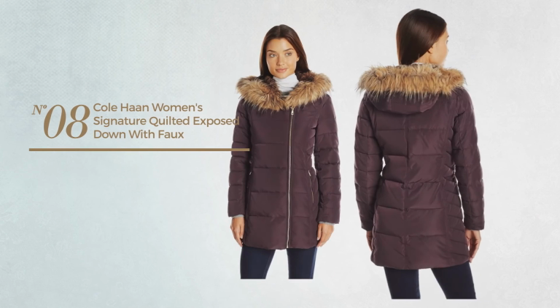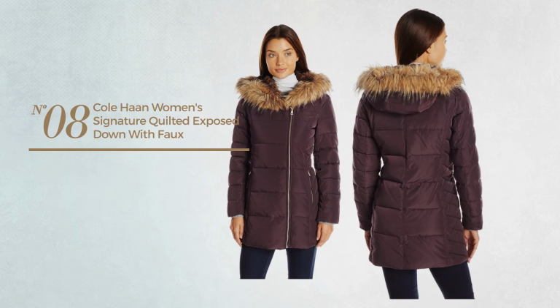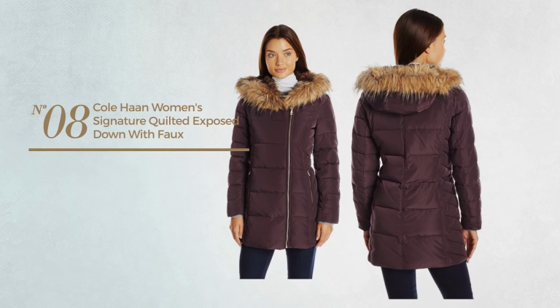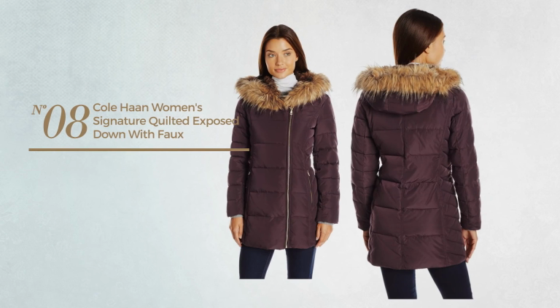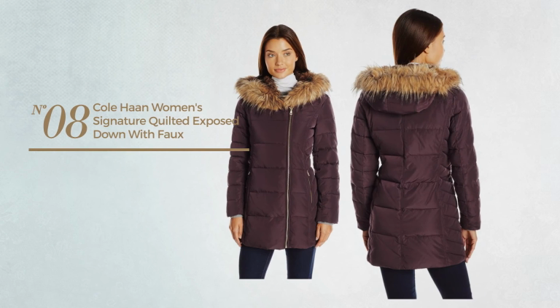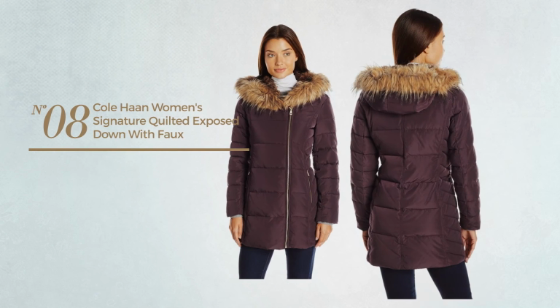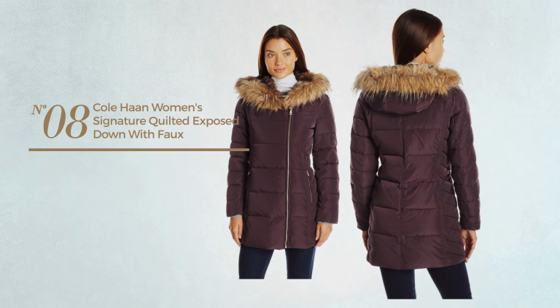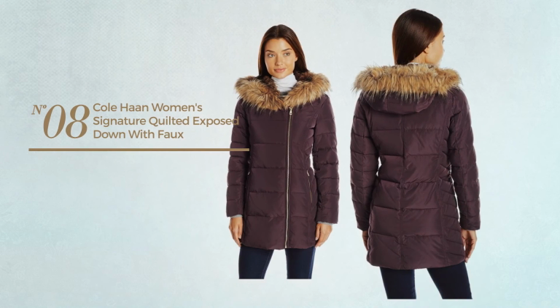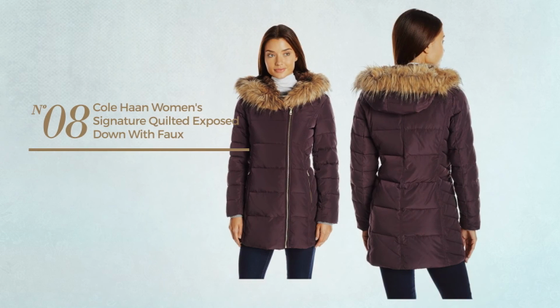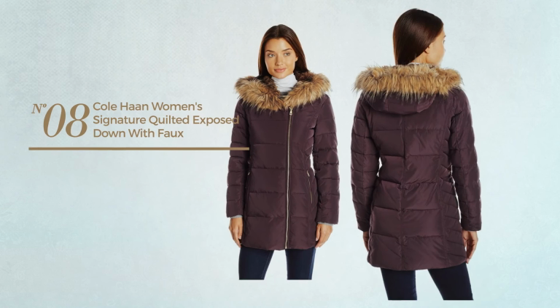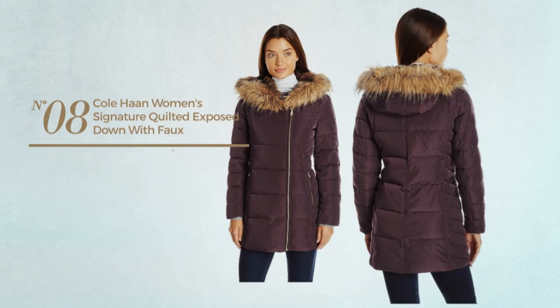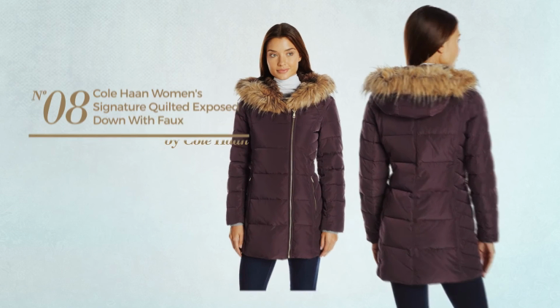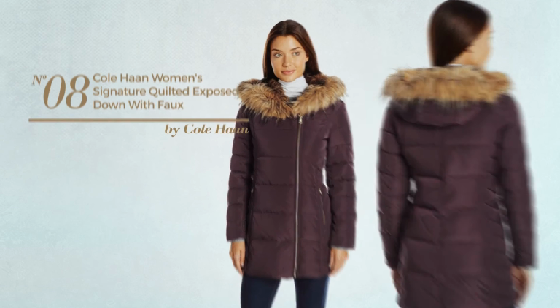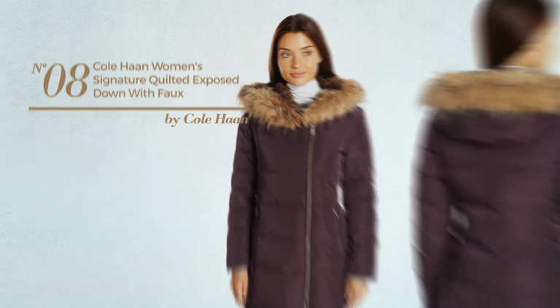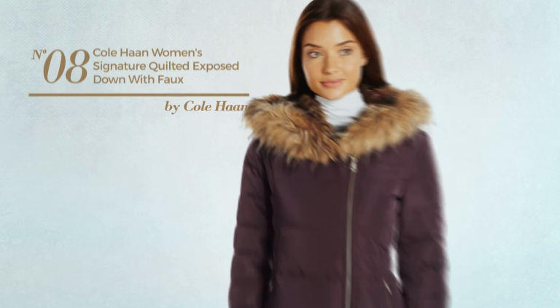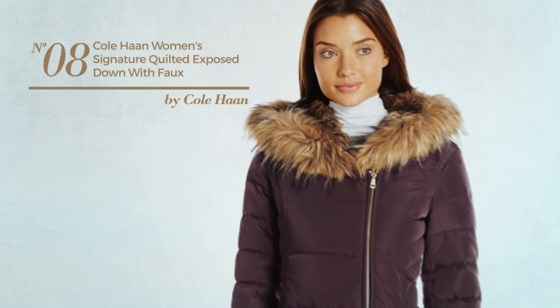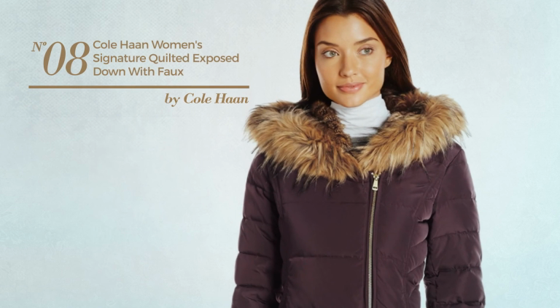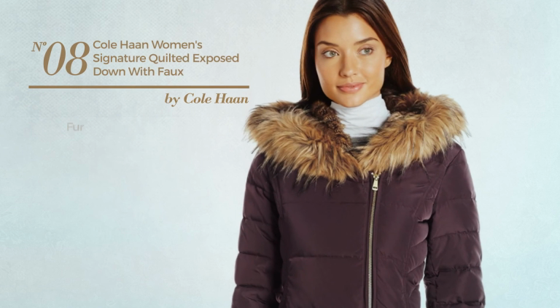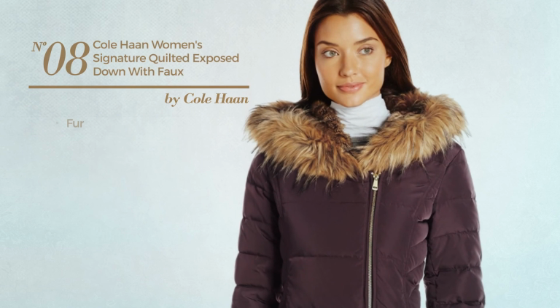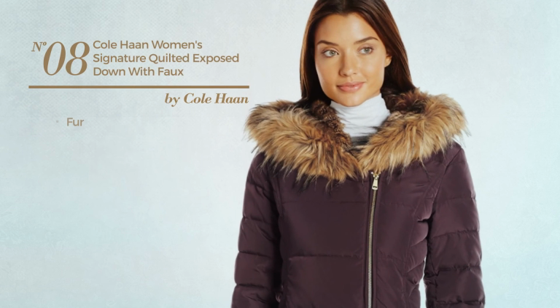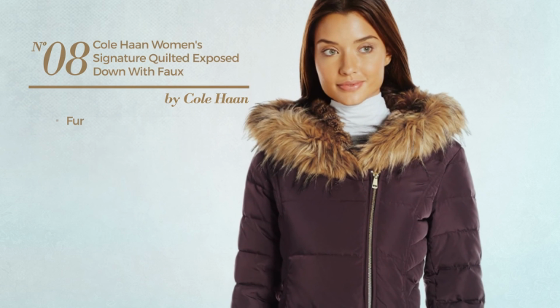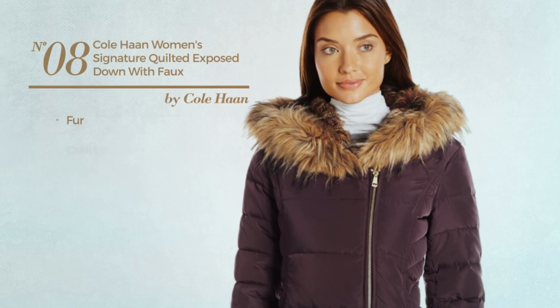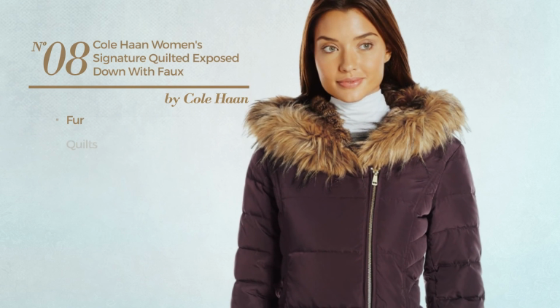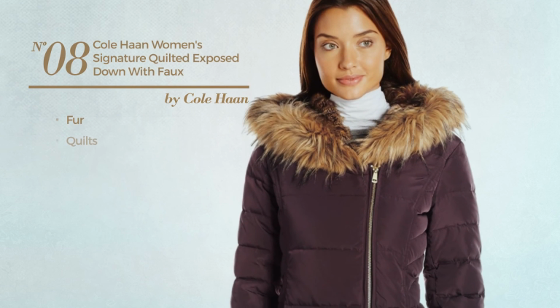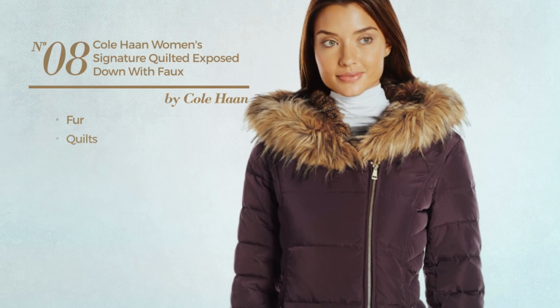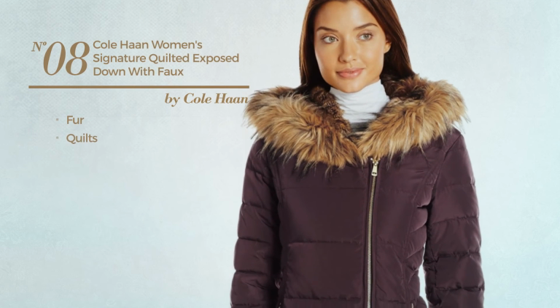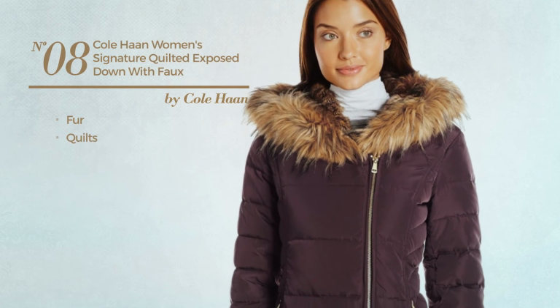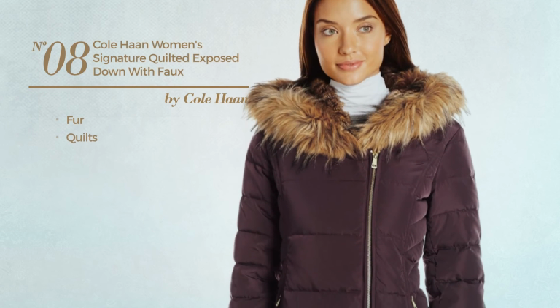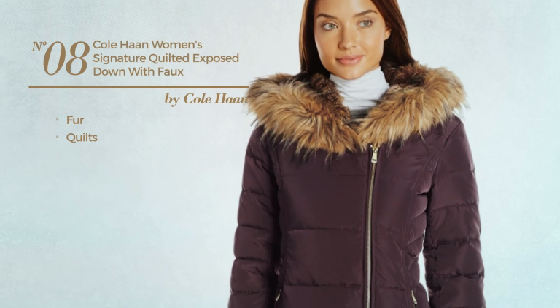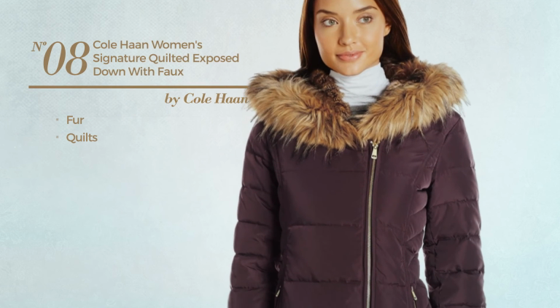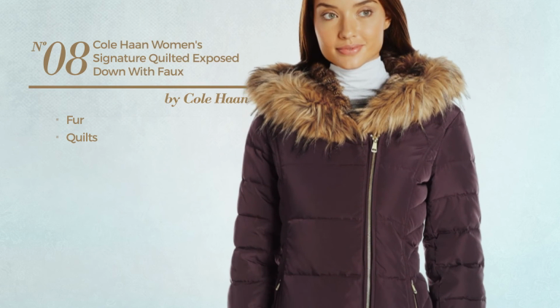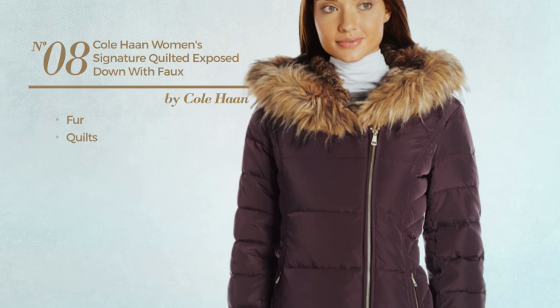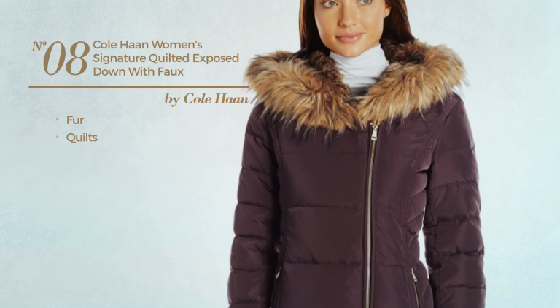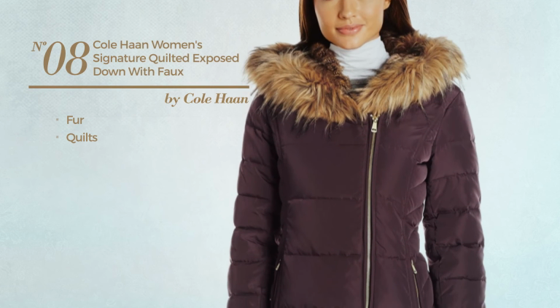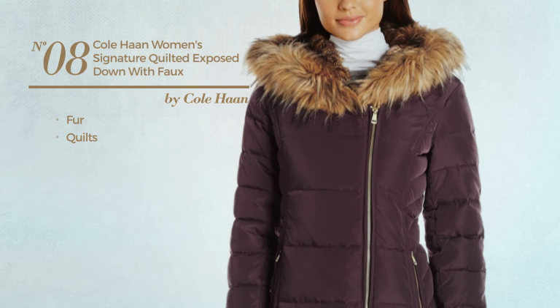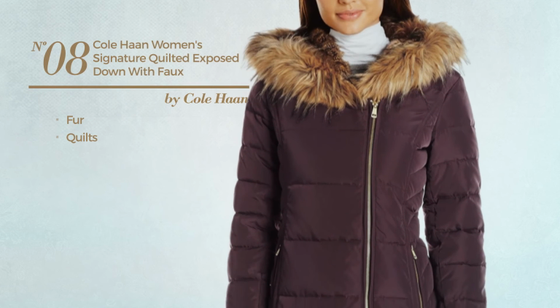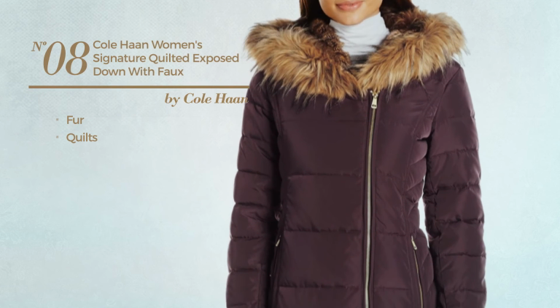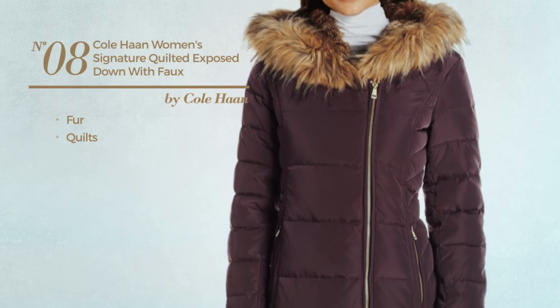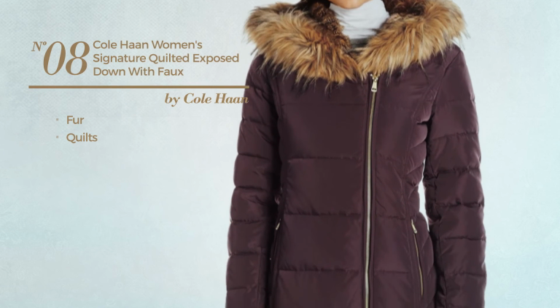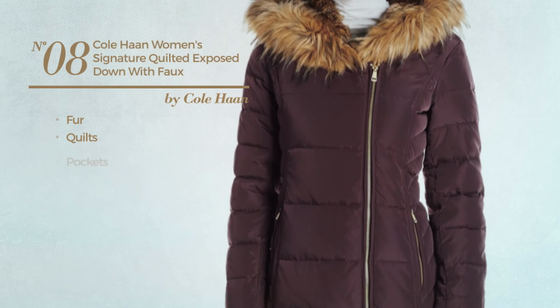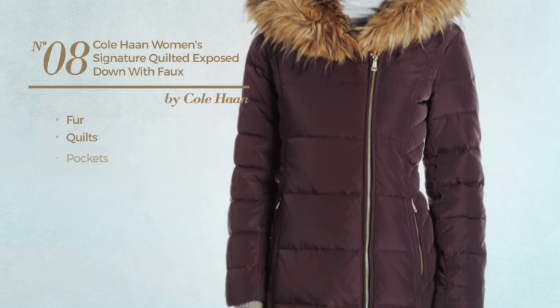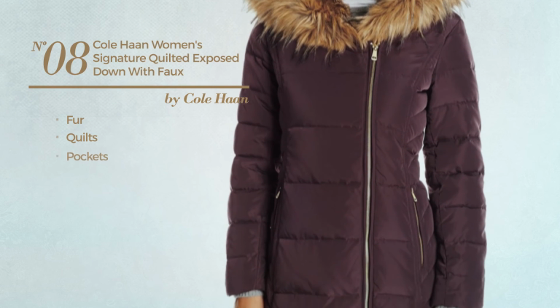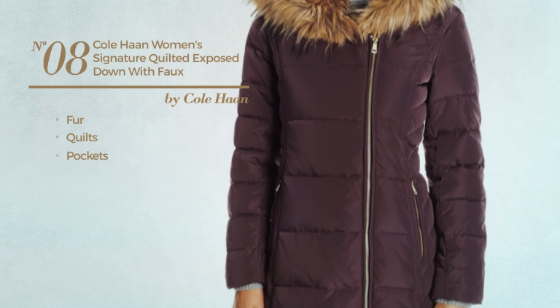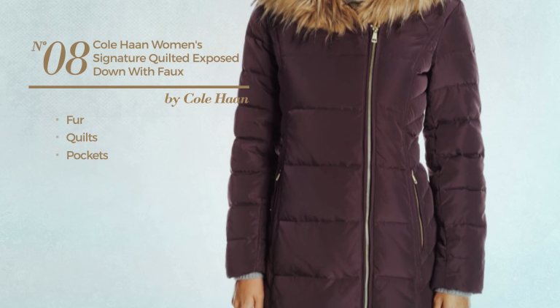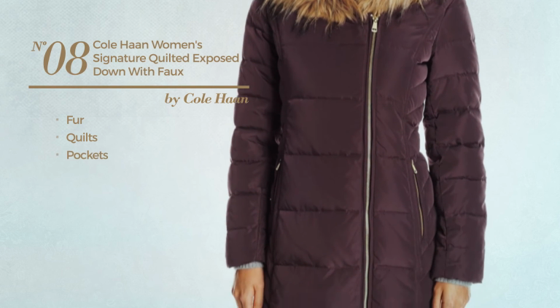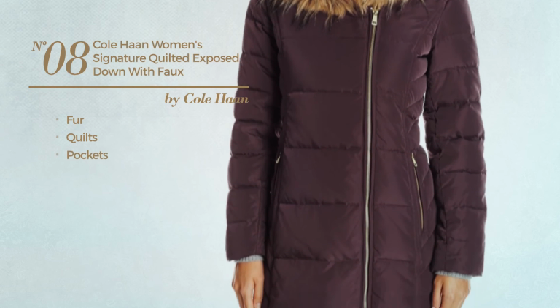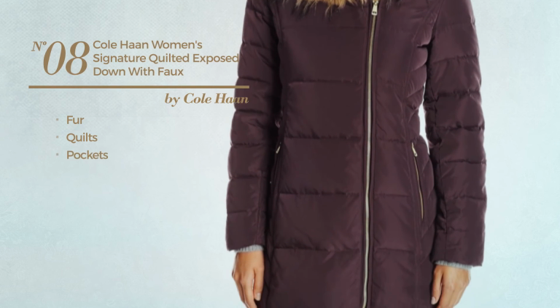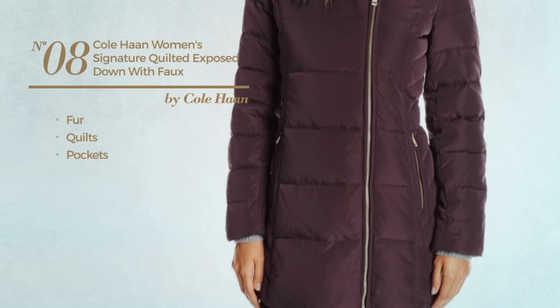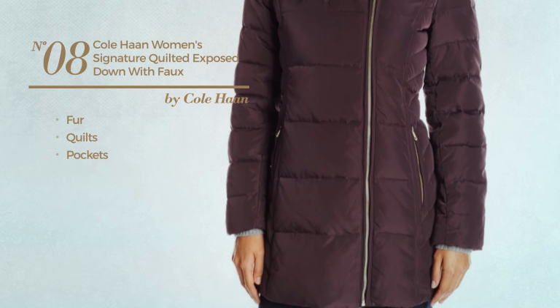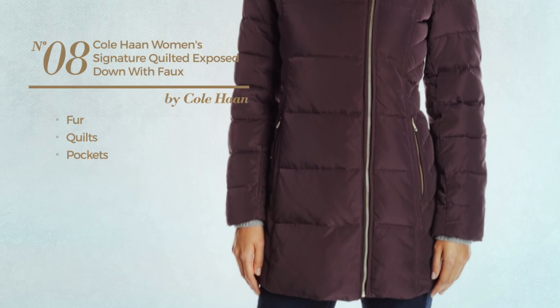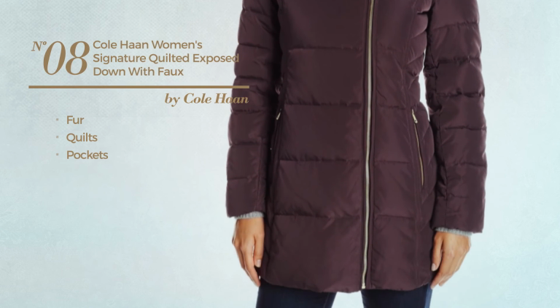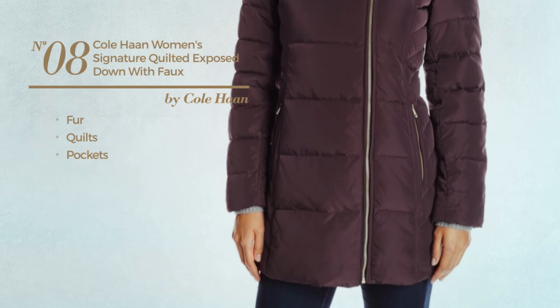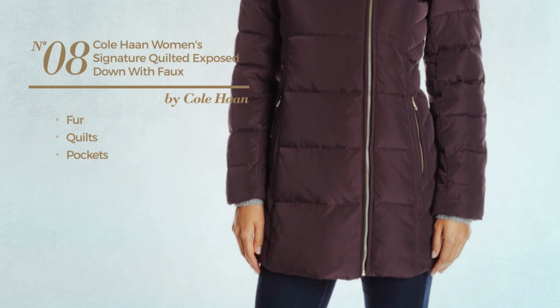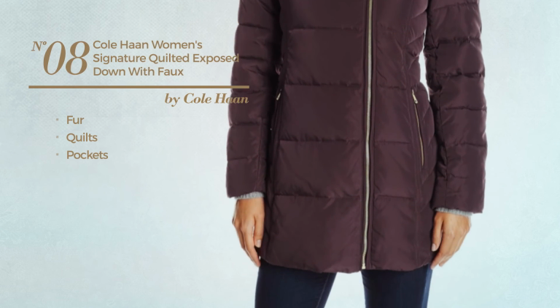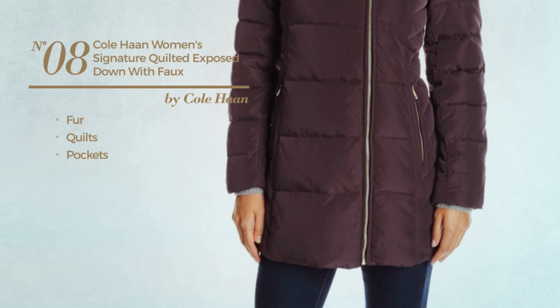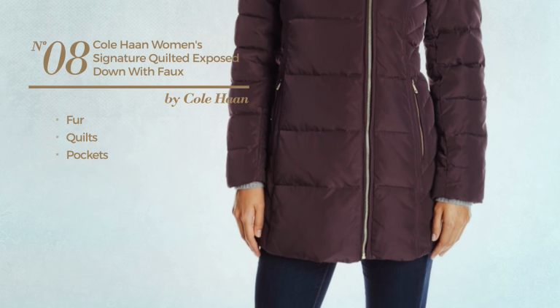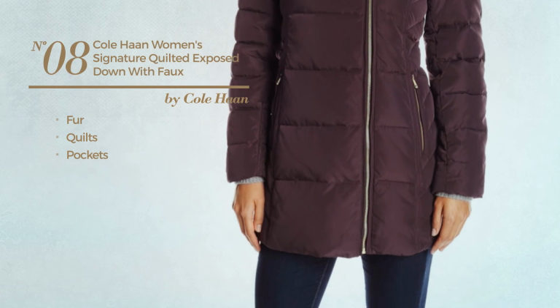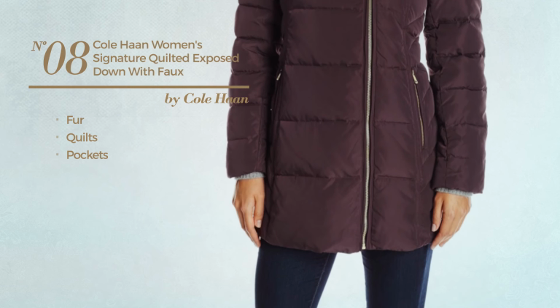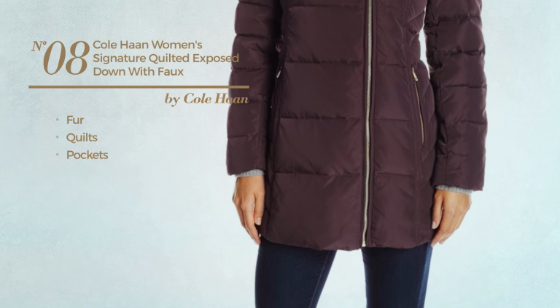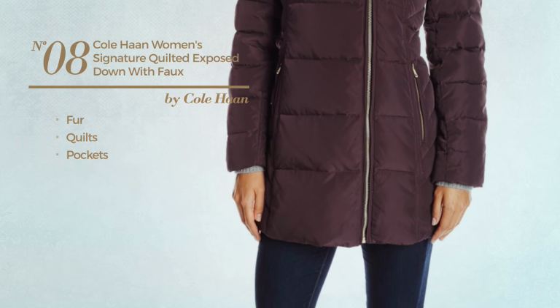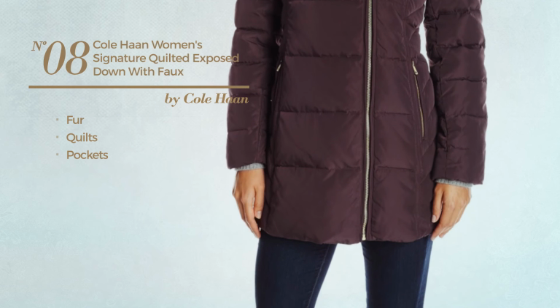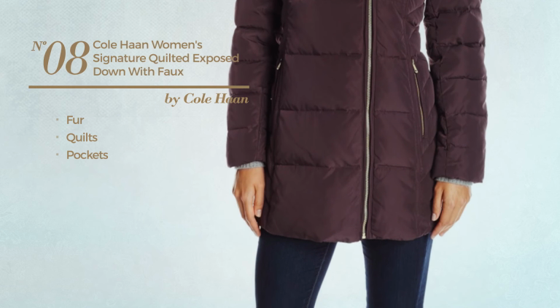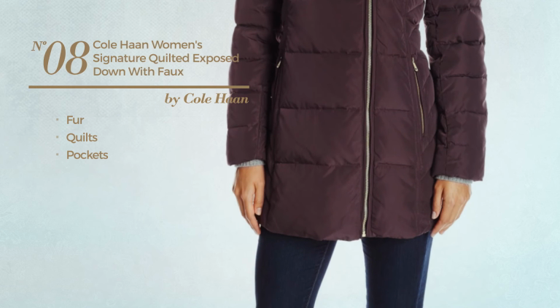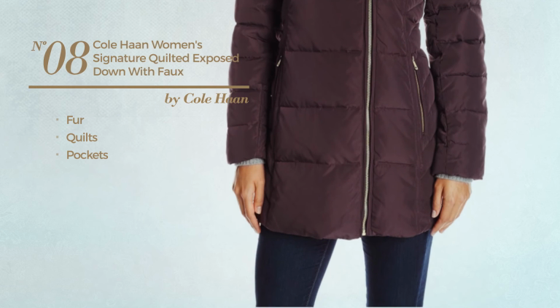Number 8. Made of fur. Styled with quilts. With pockets. Available in 2 other colors.